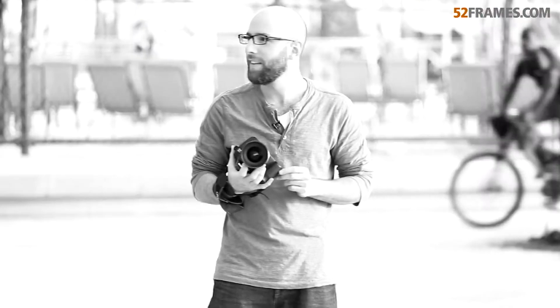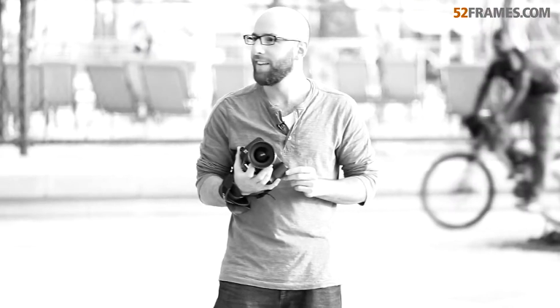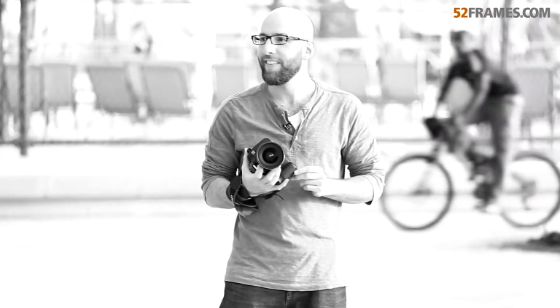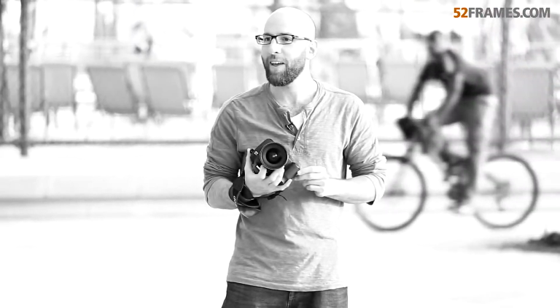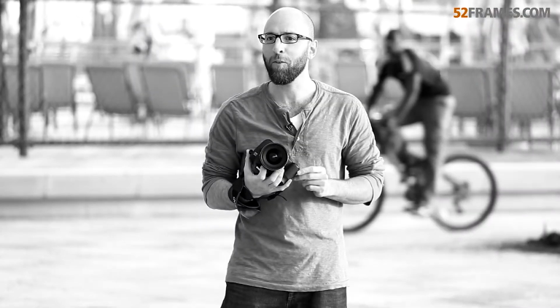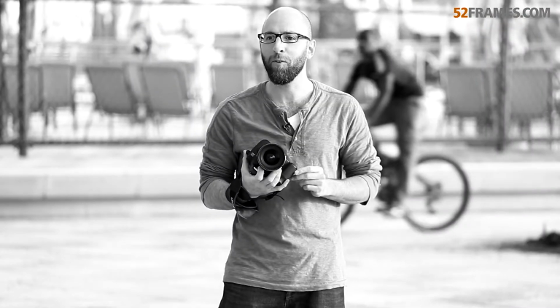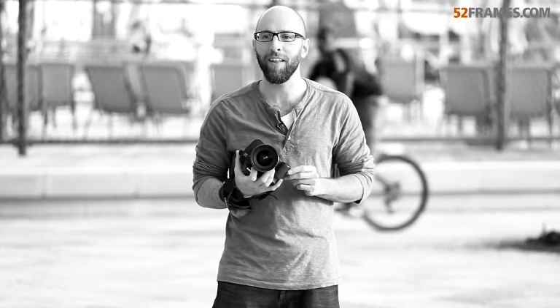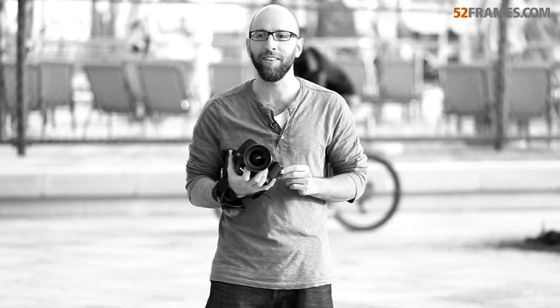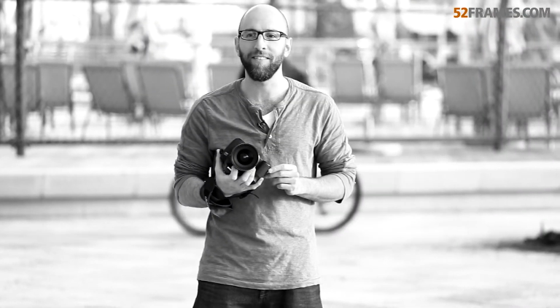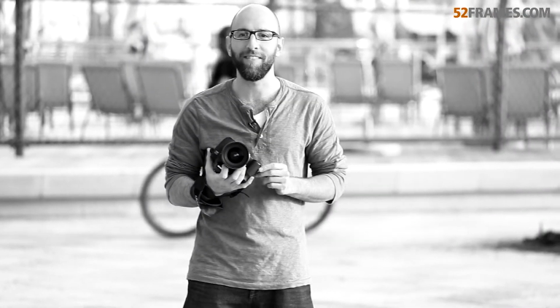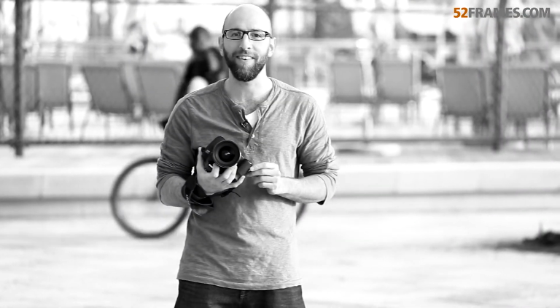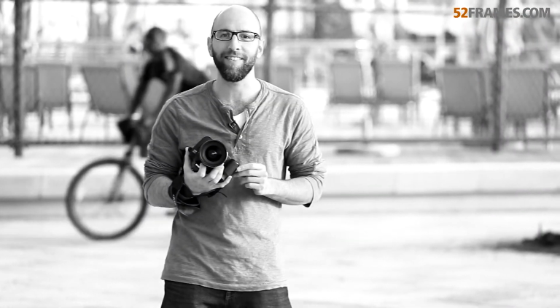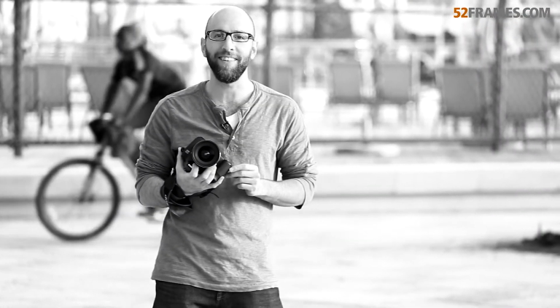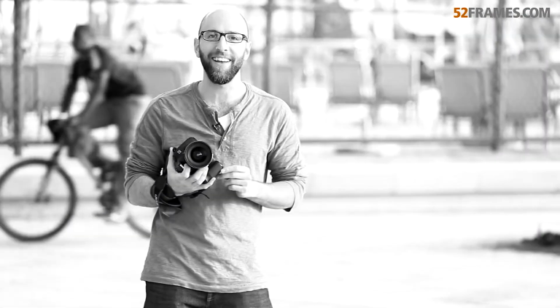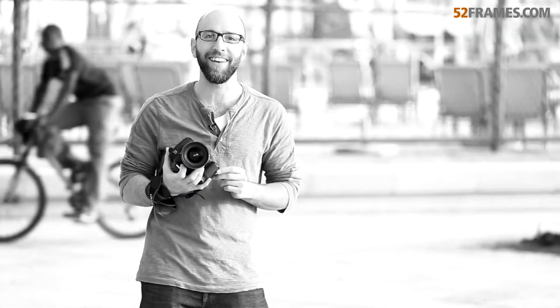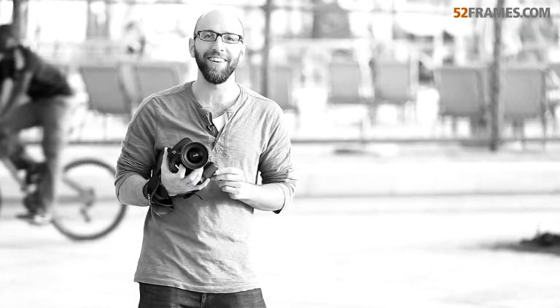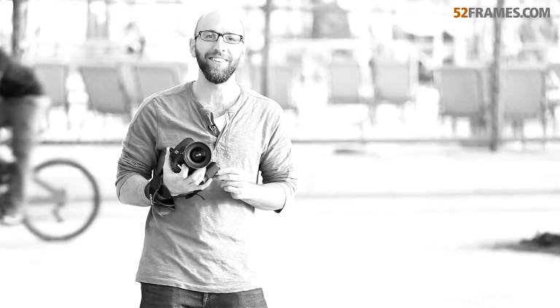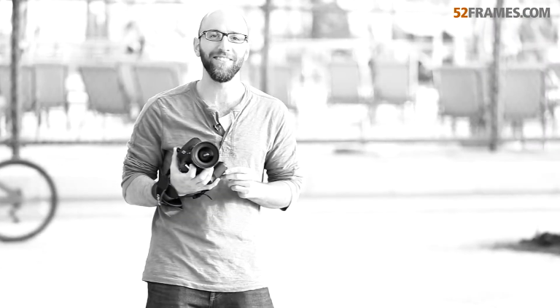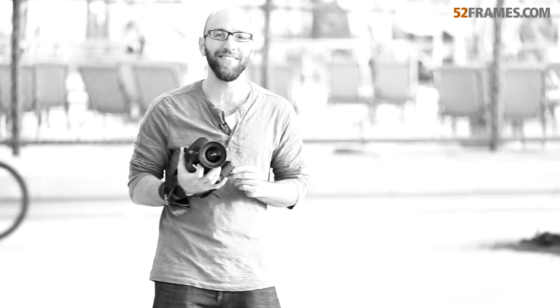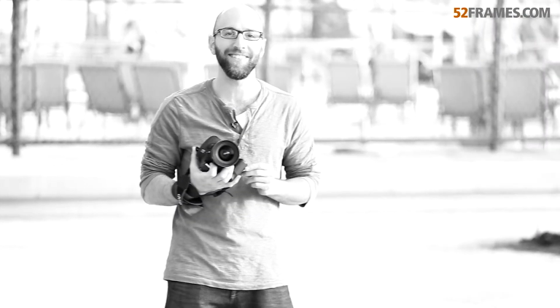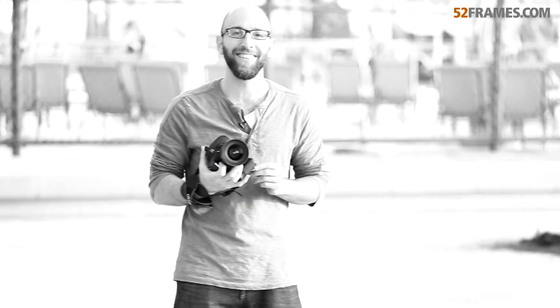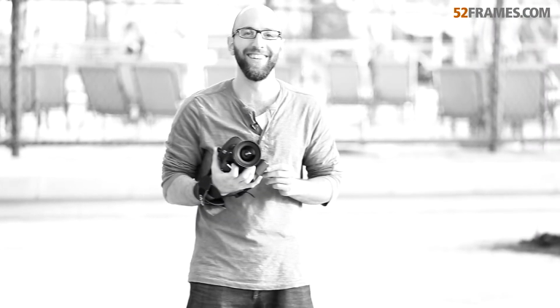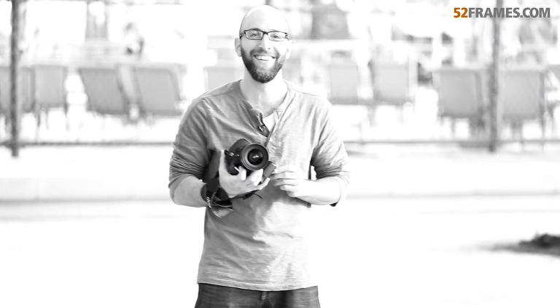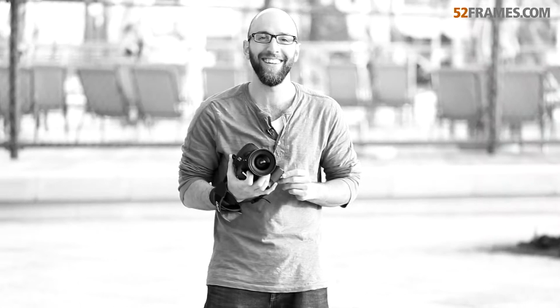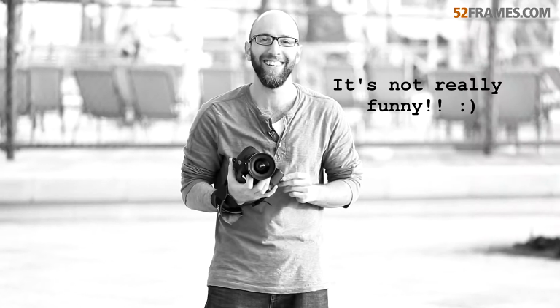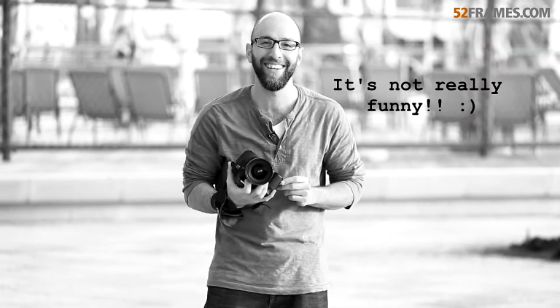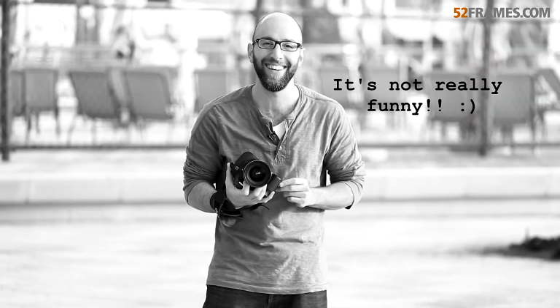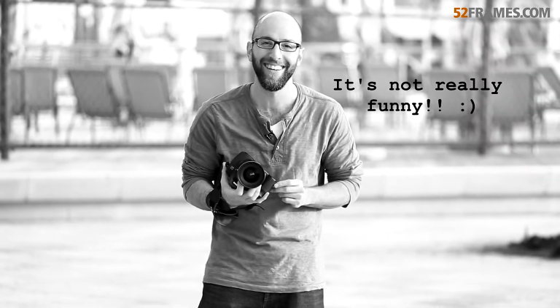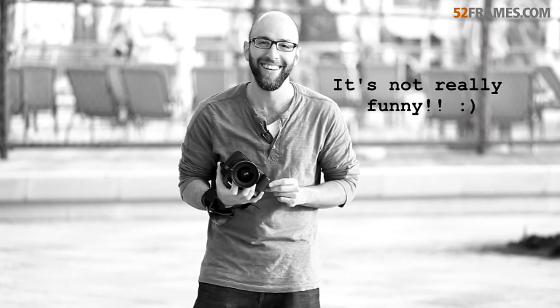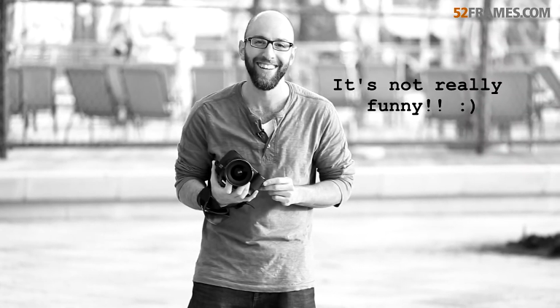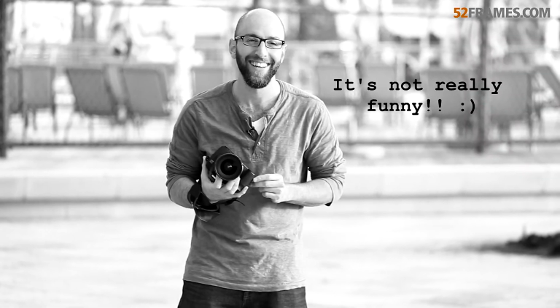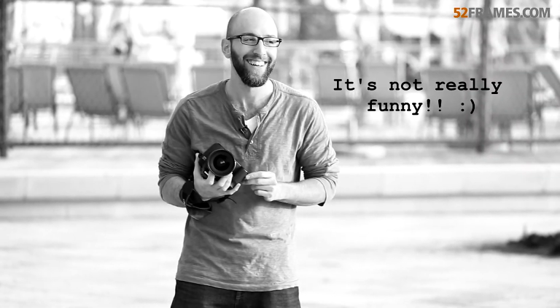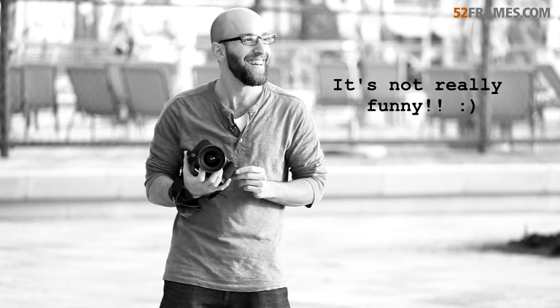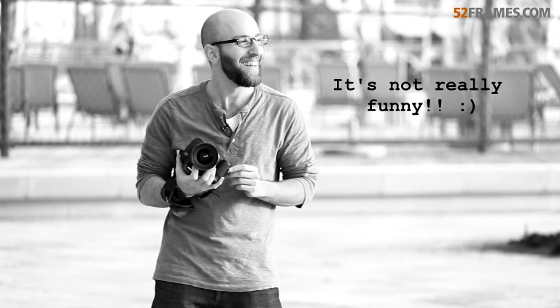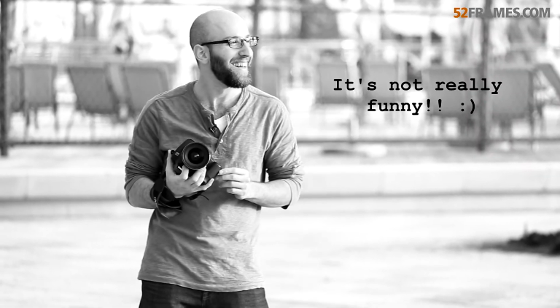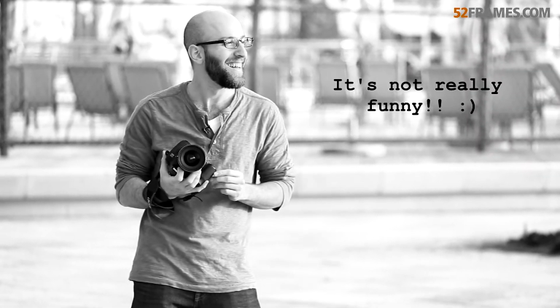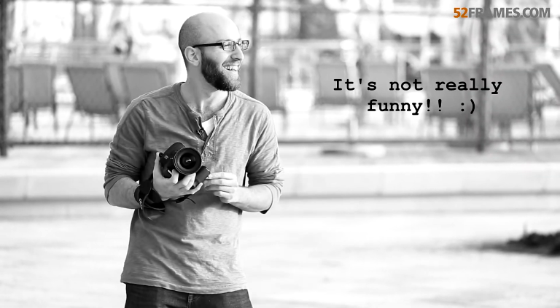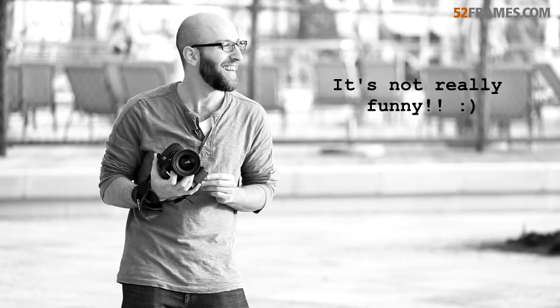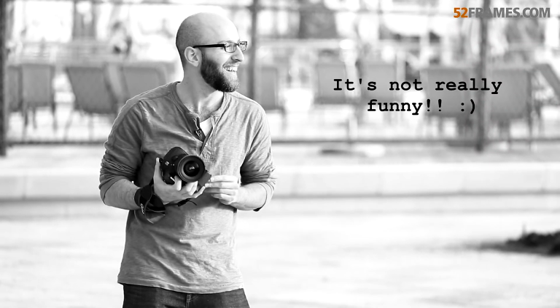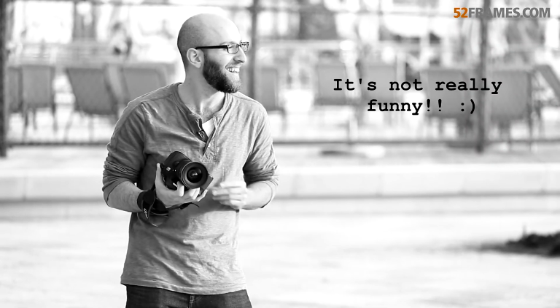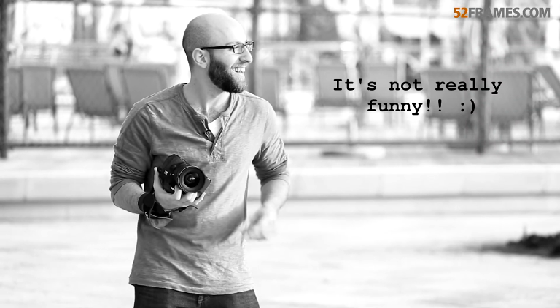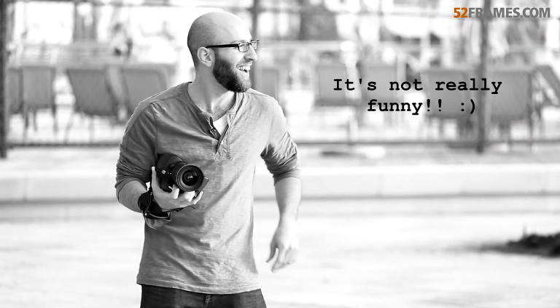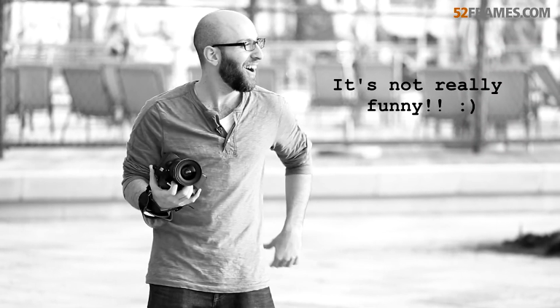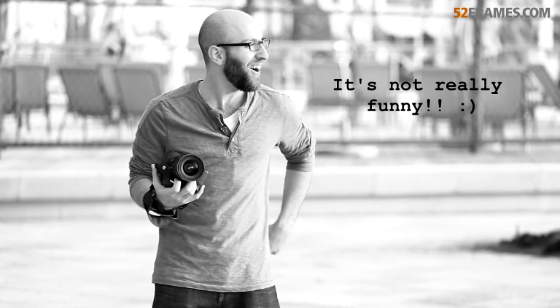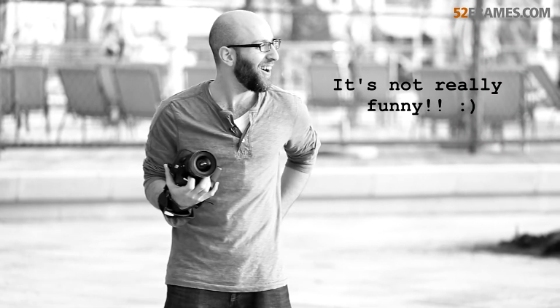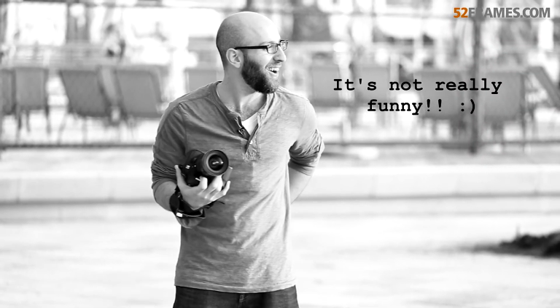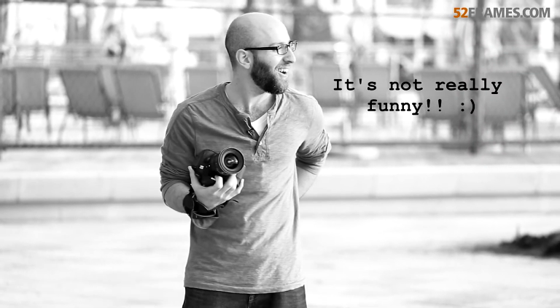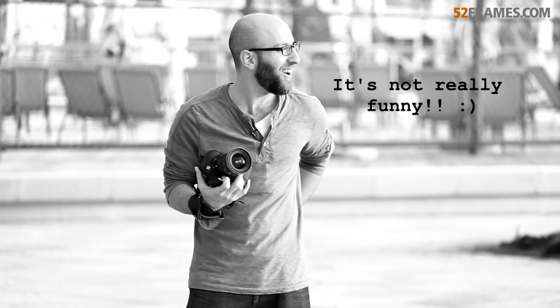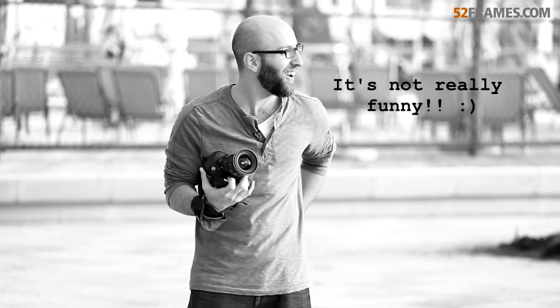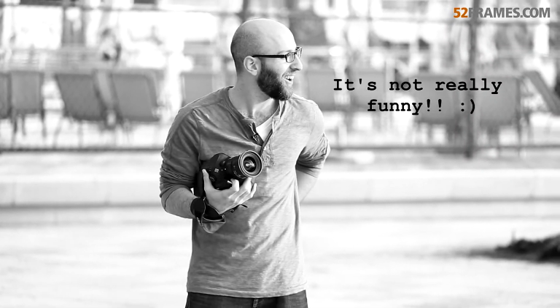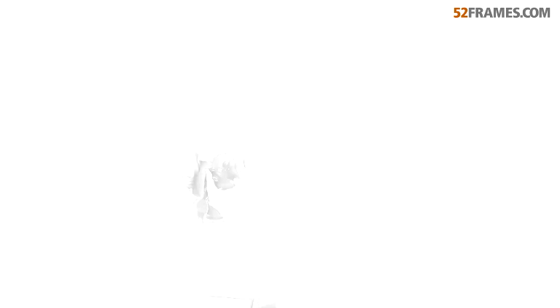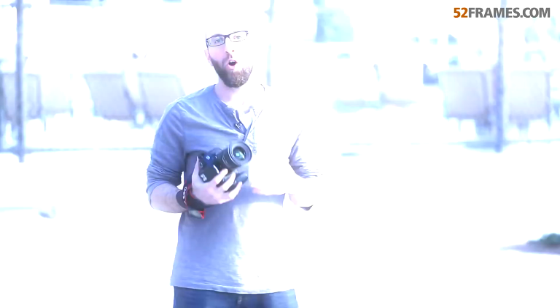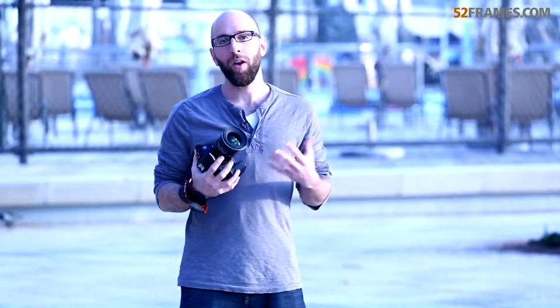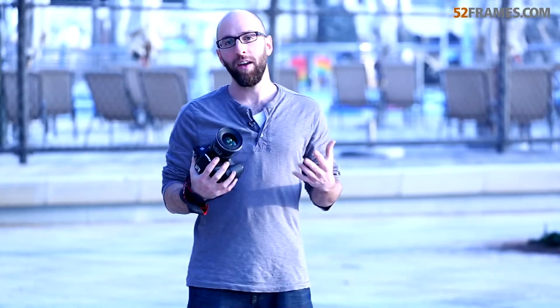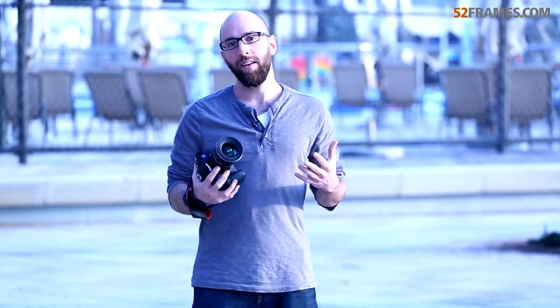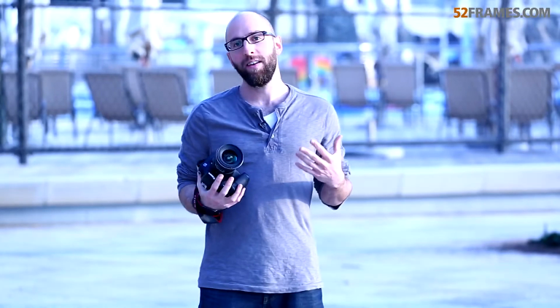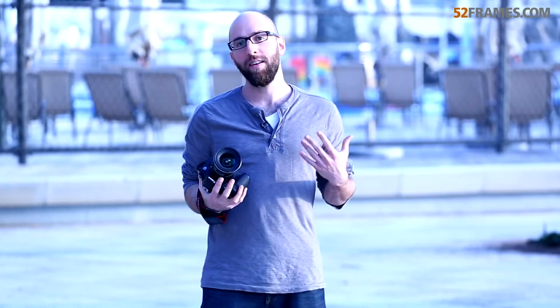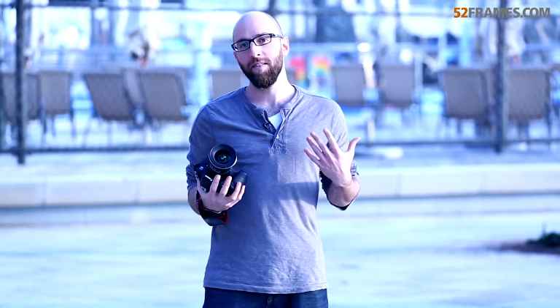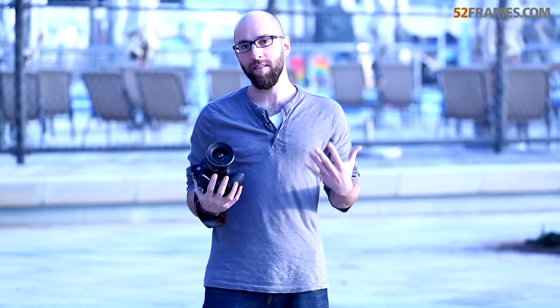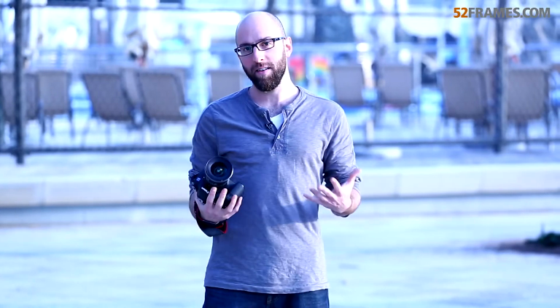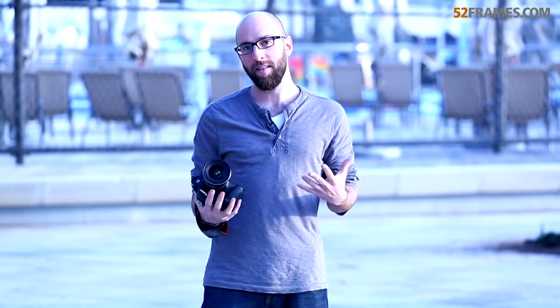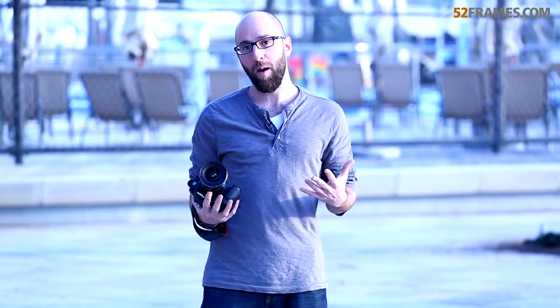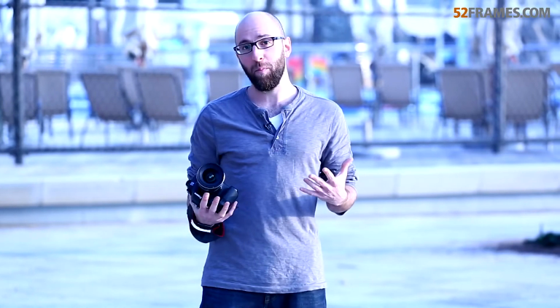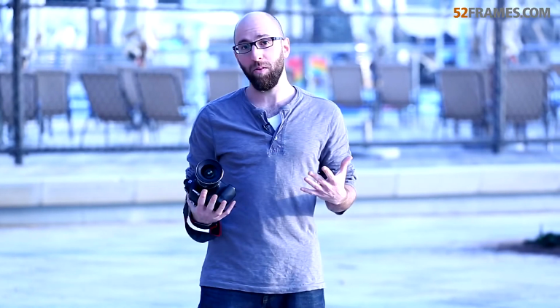That was funny — I just dissed Nikon users. Okay, here's another example.